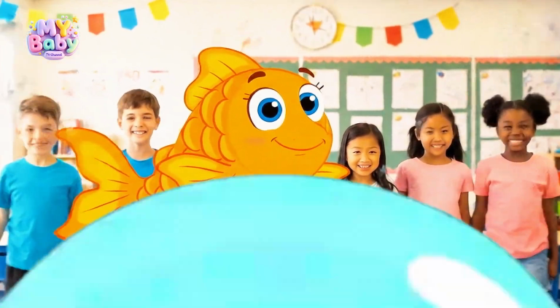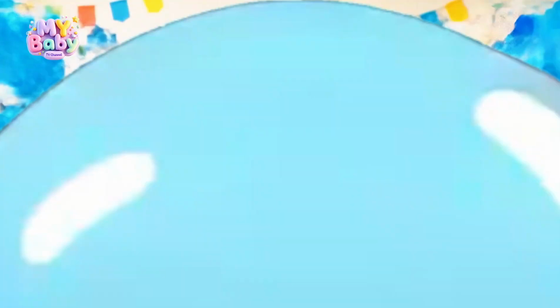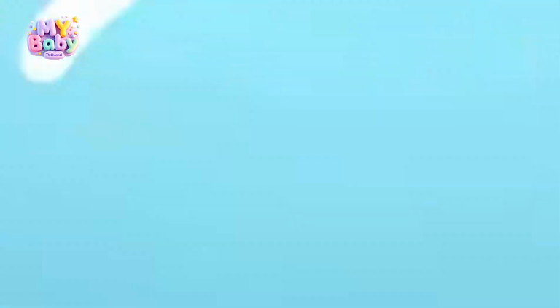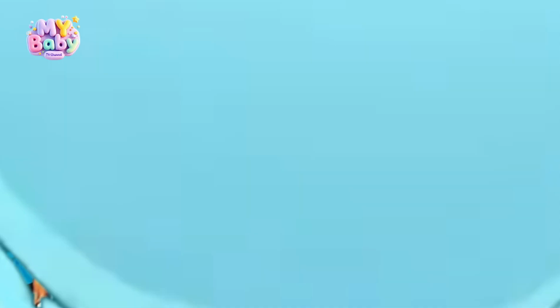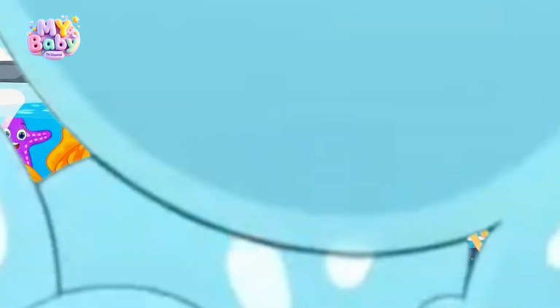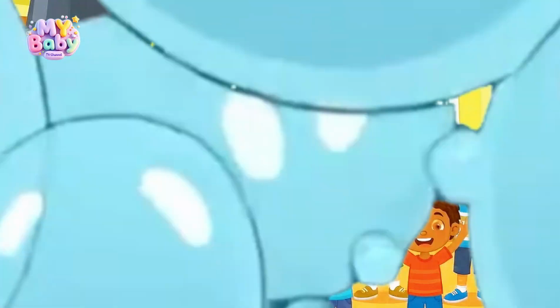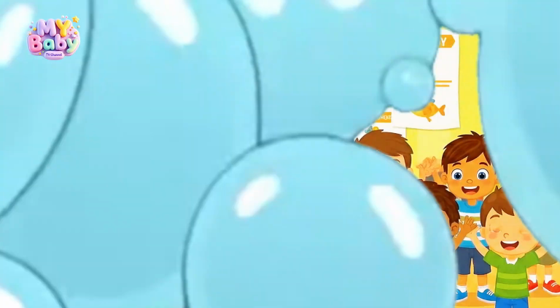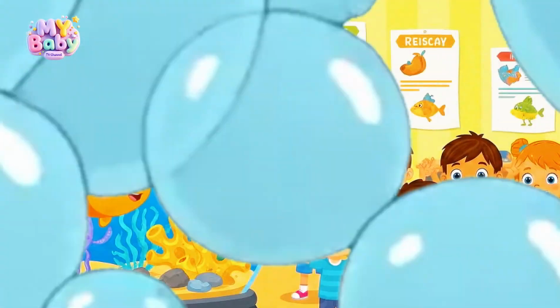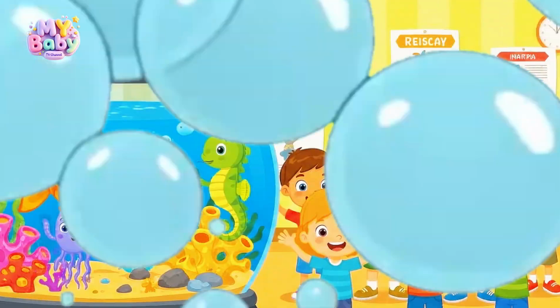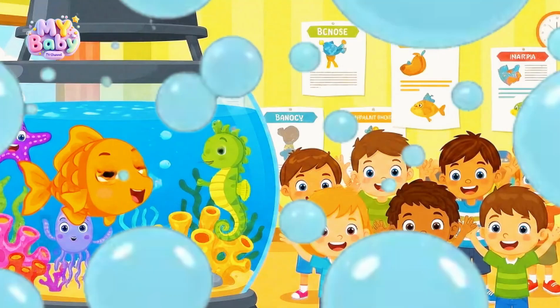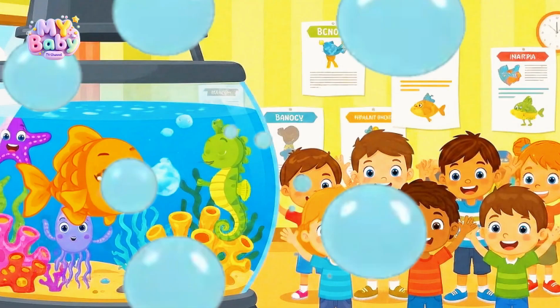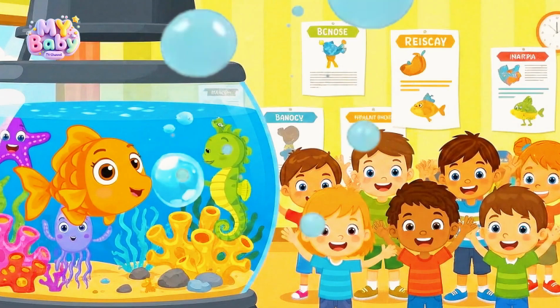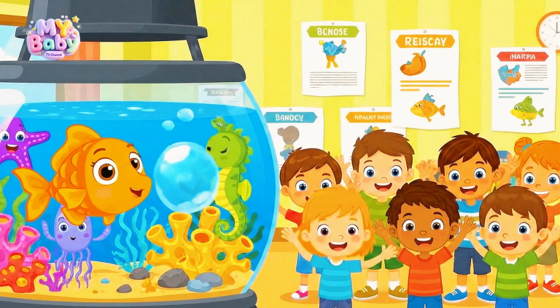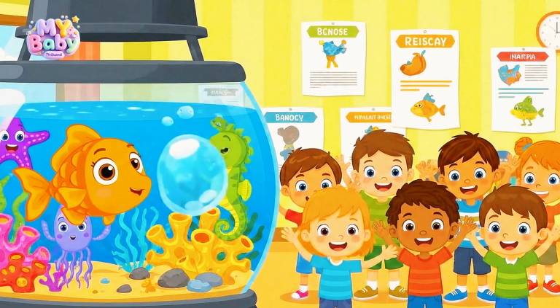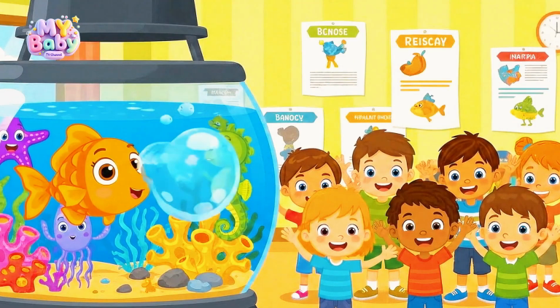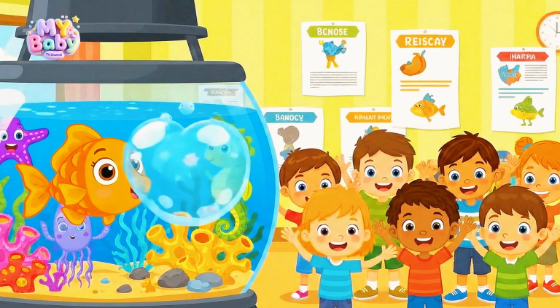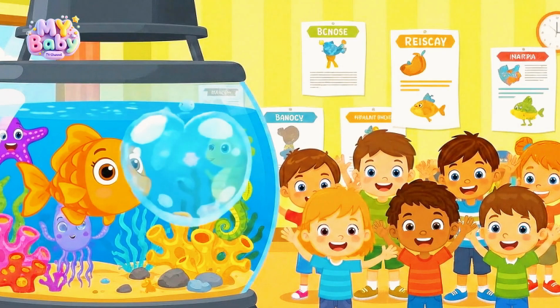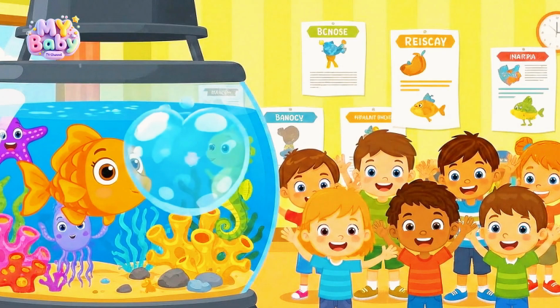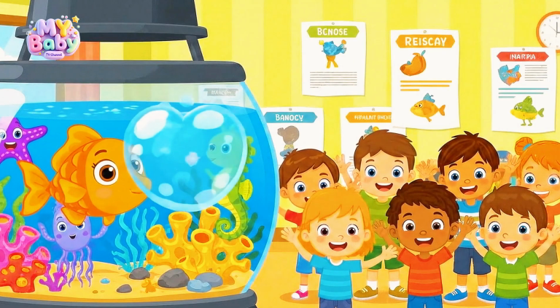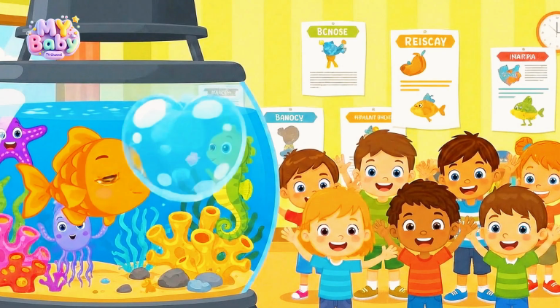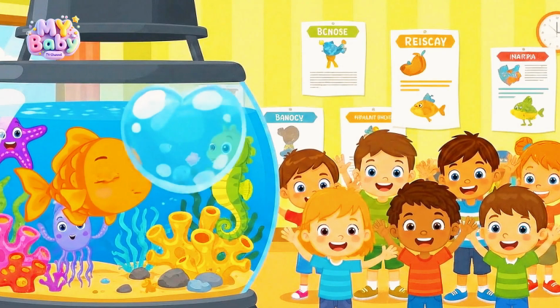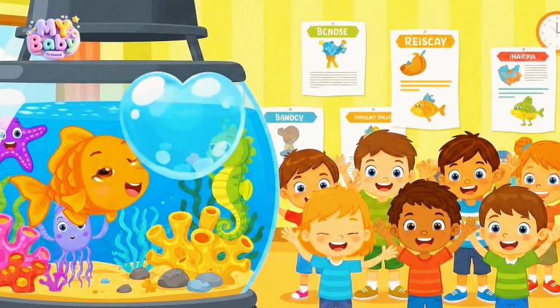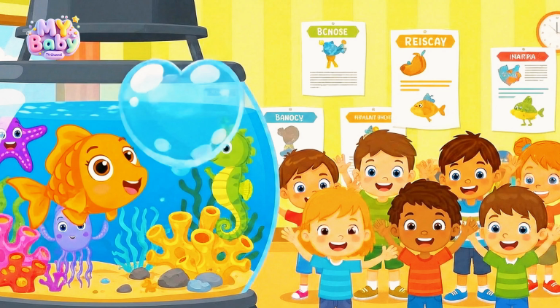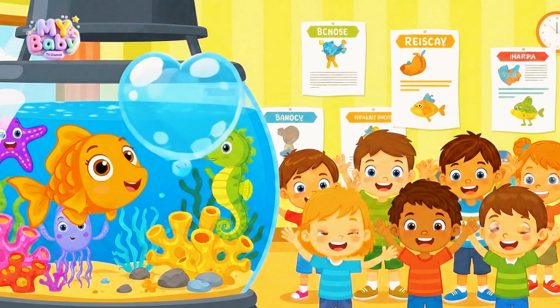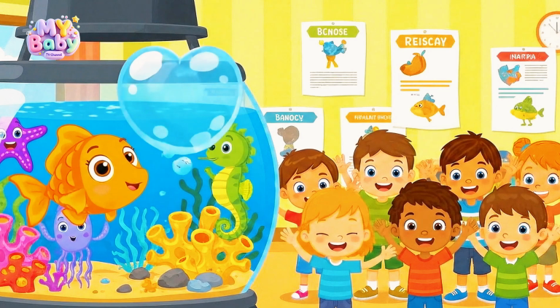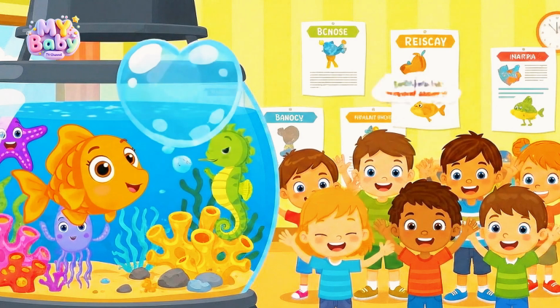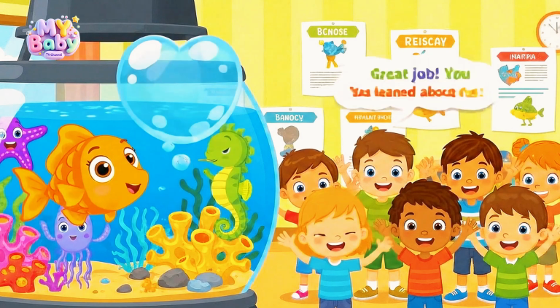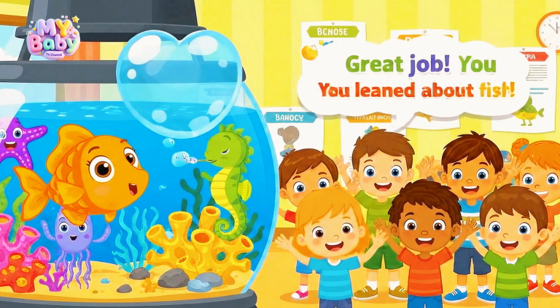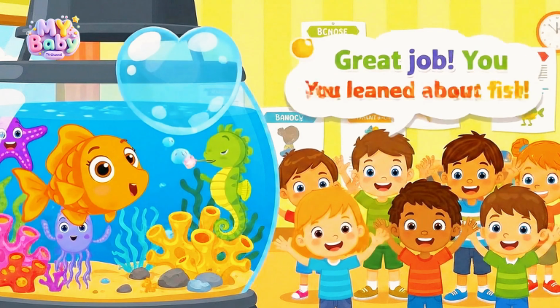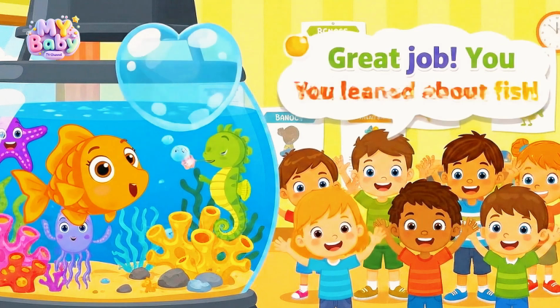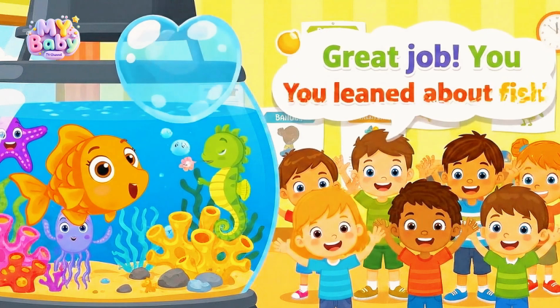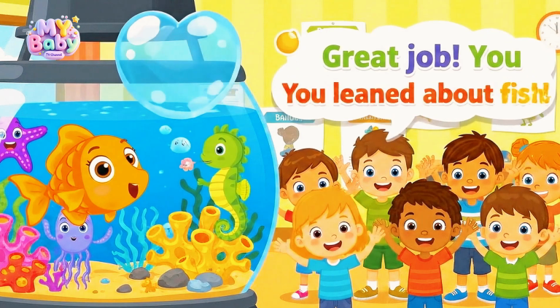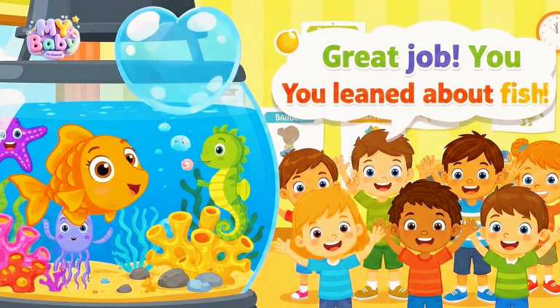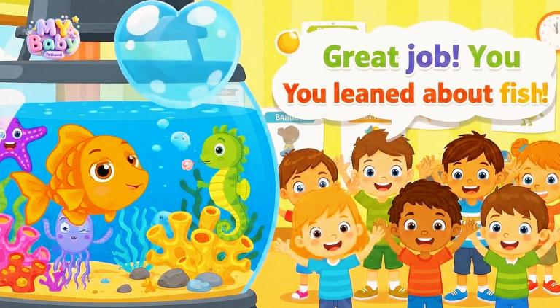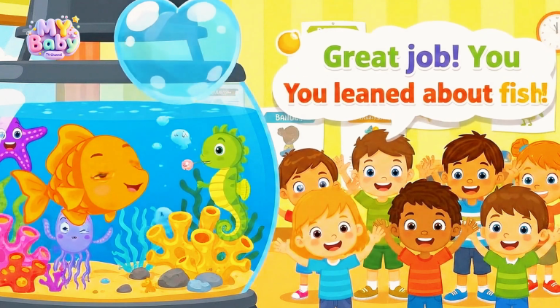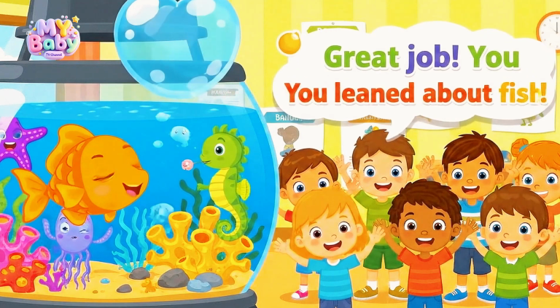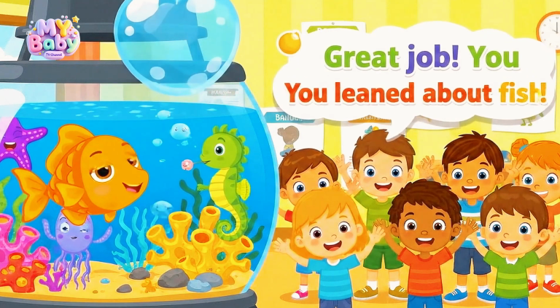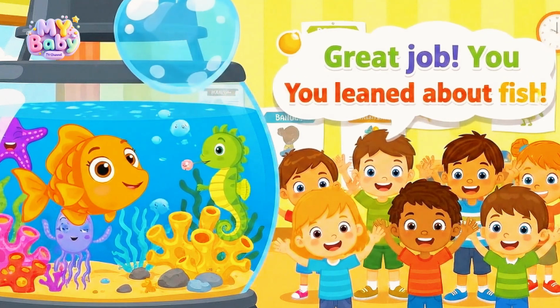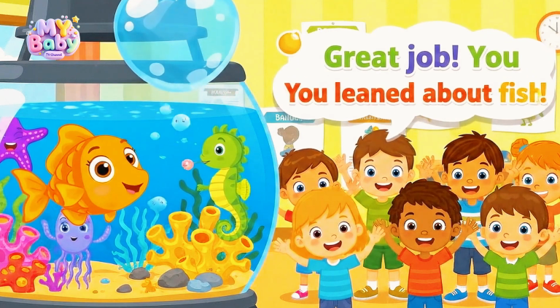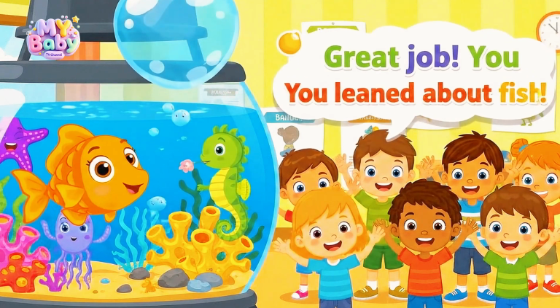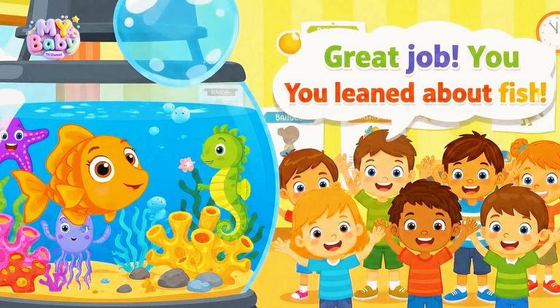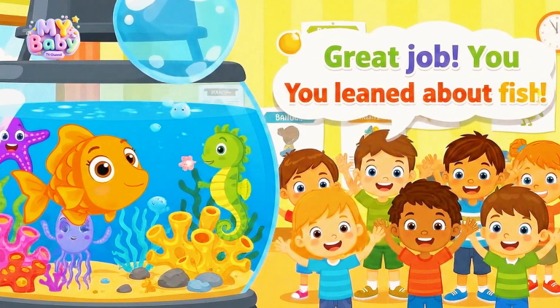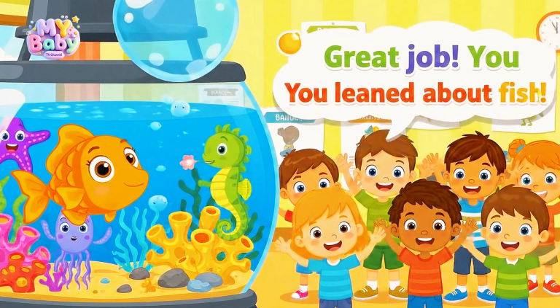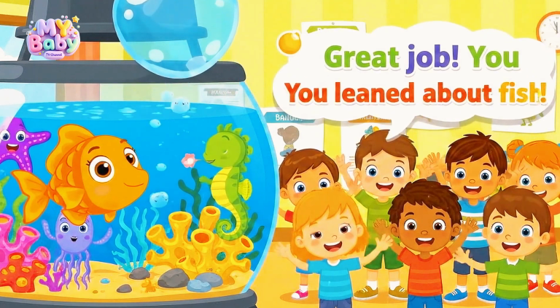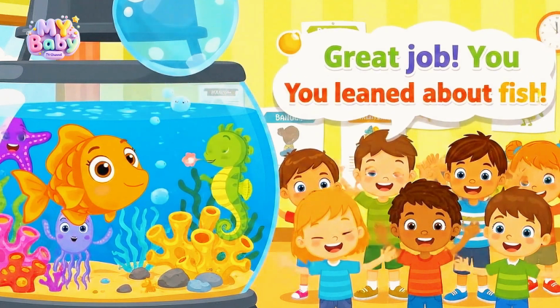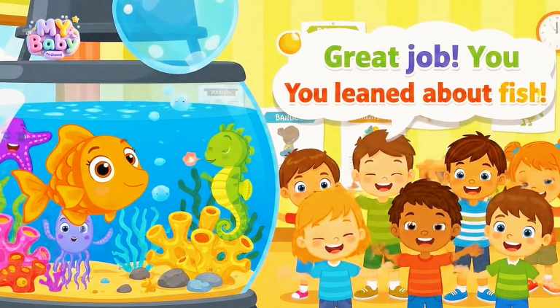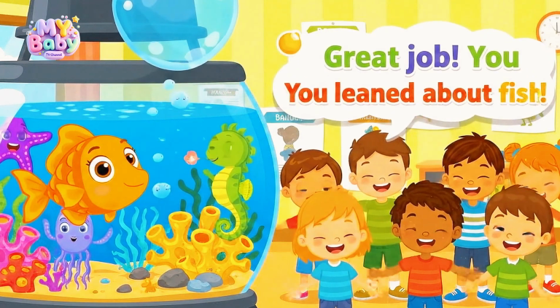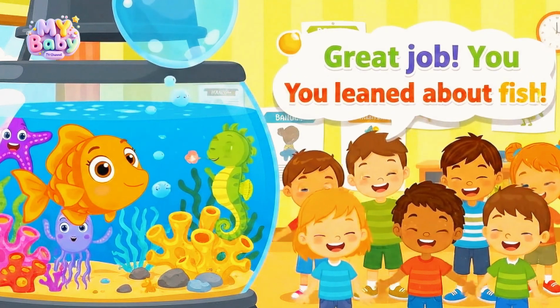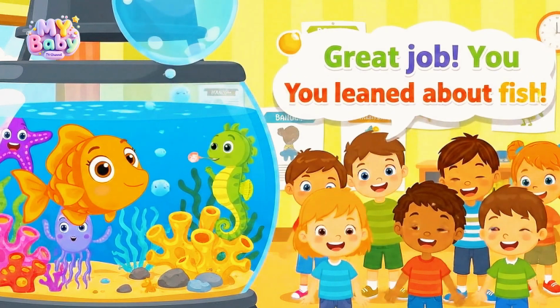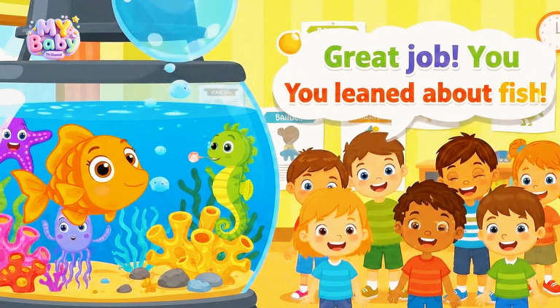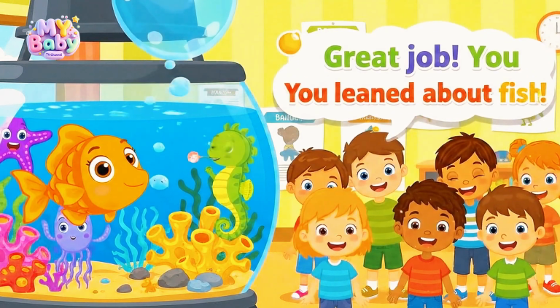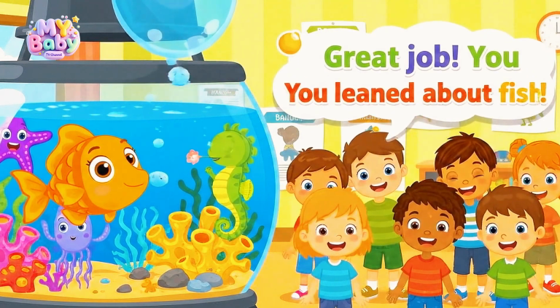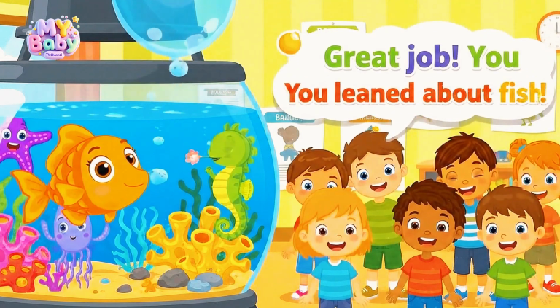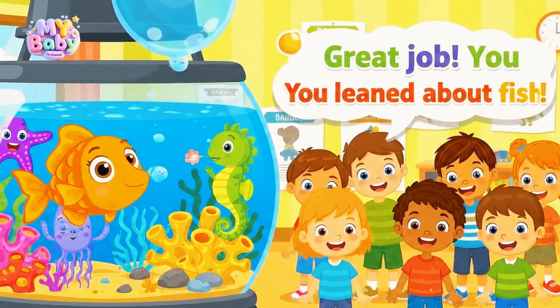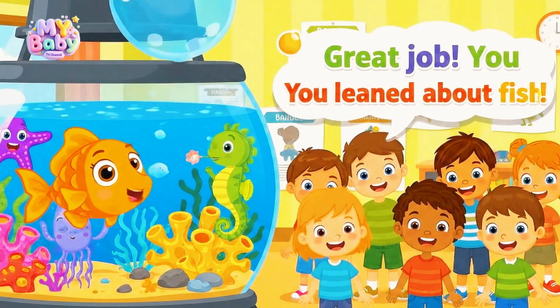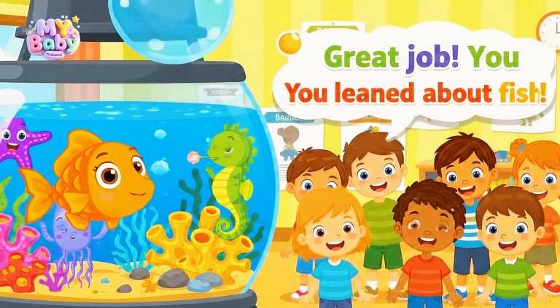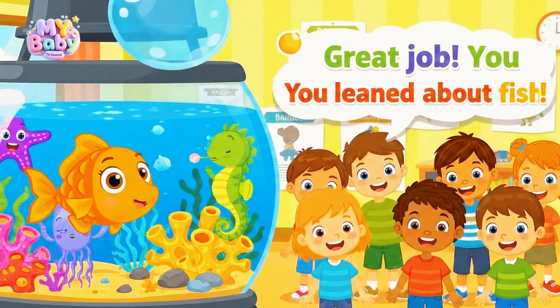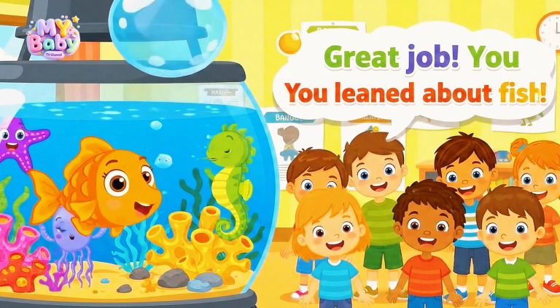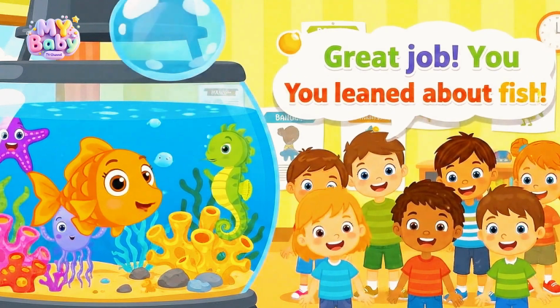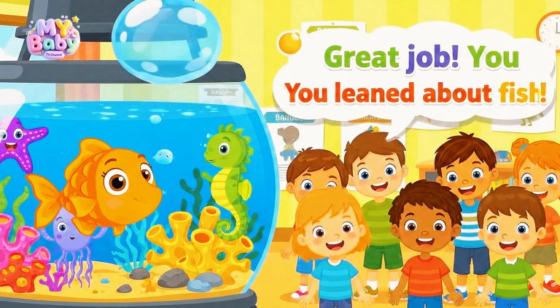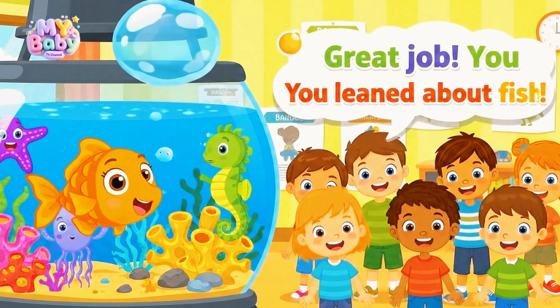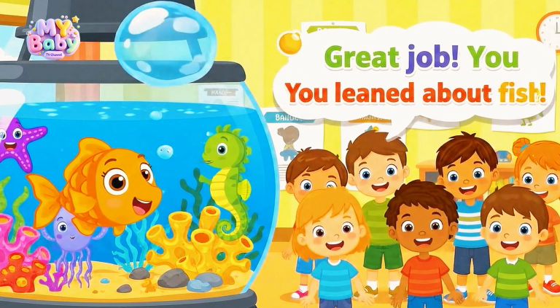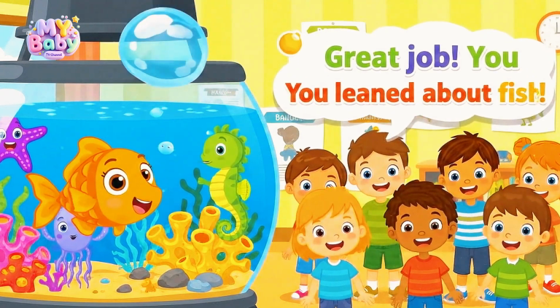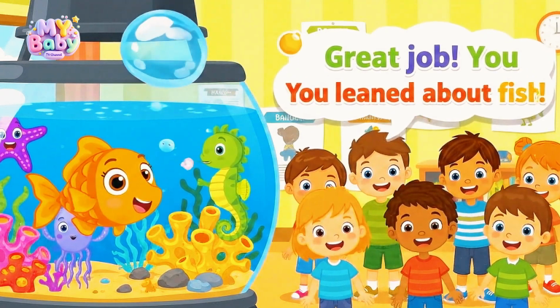Great job, everyone! Now you know all about fish. Blub blub, bye!